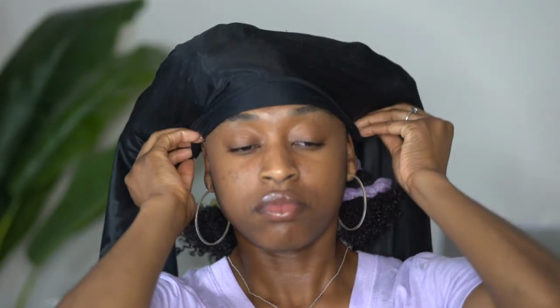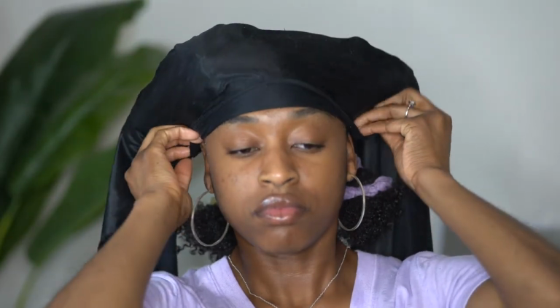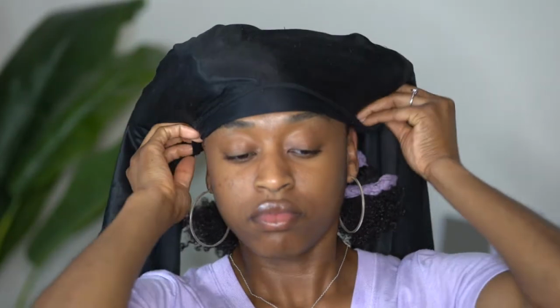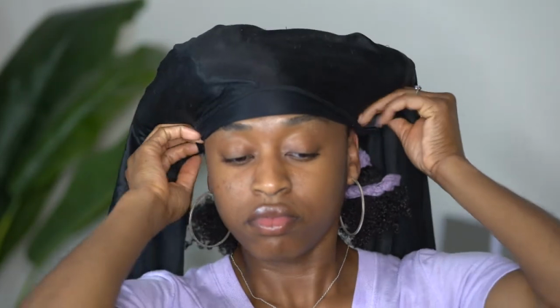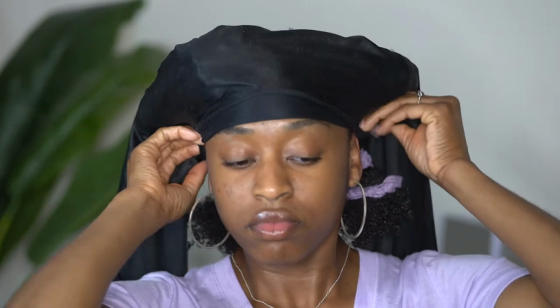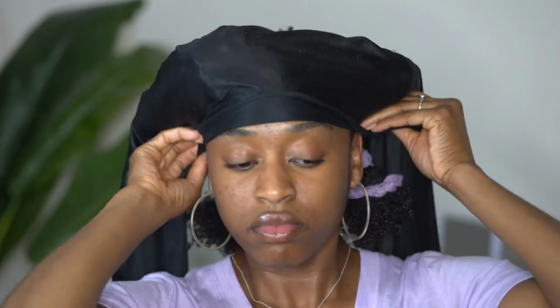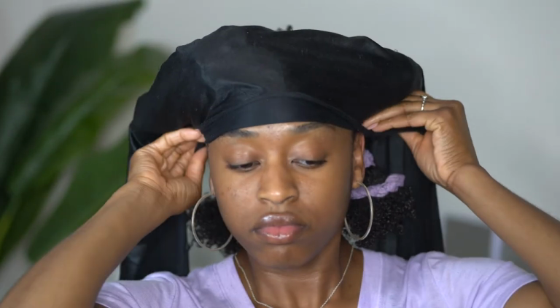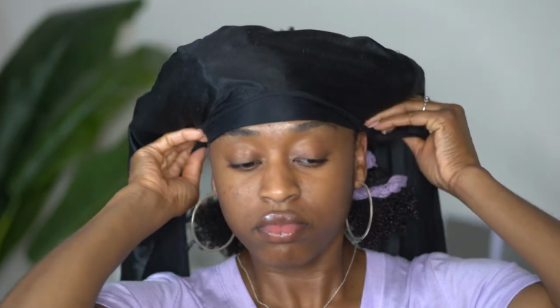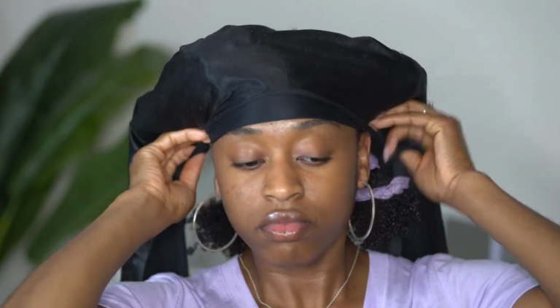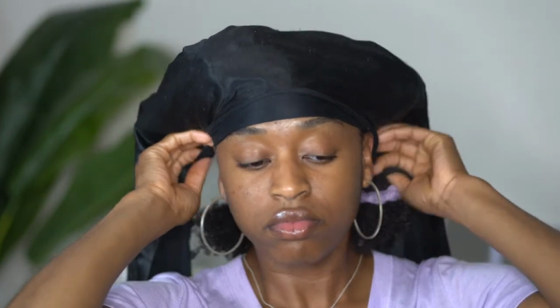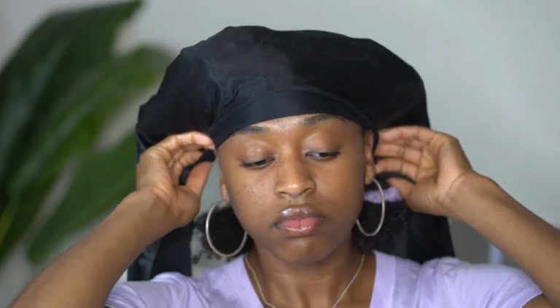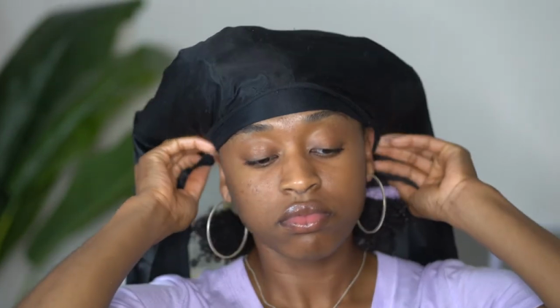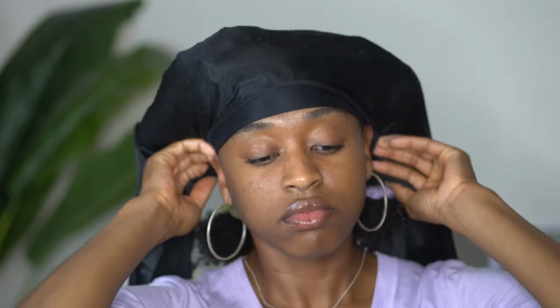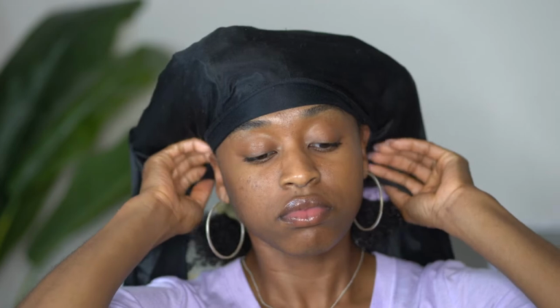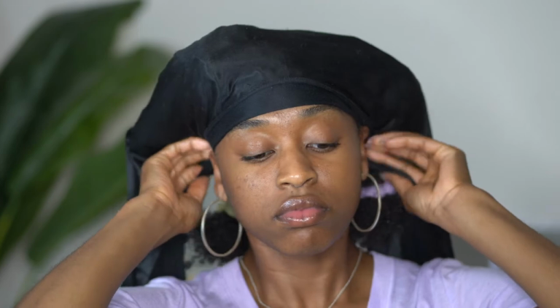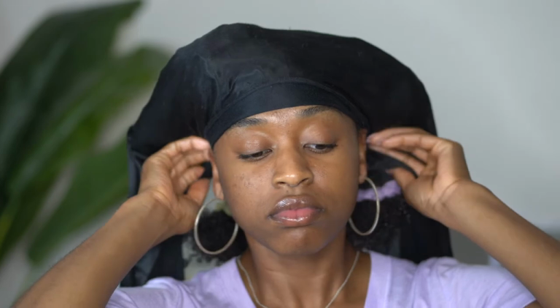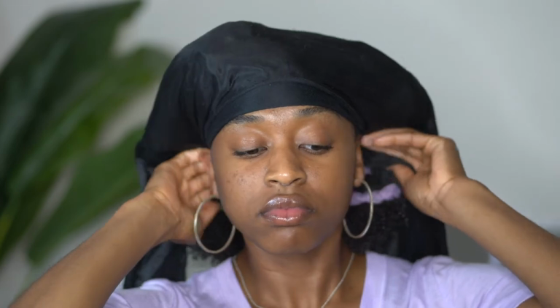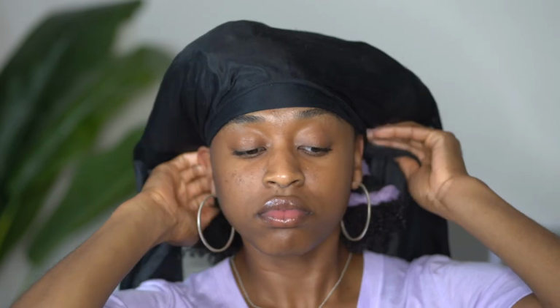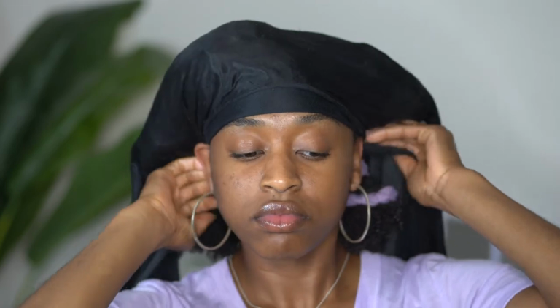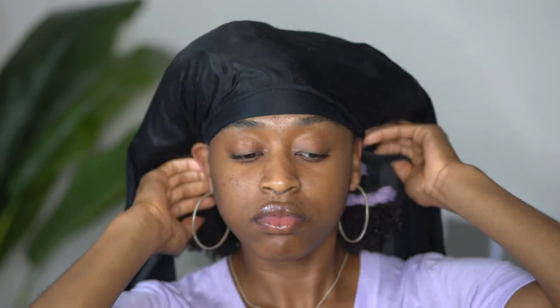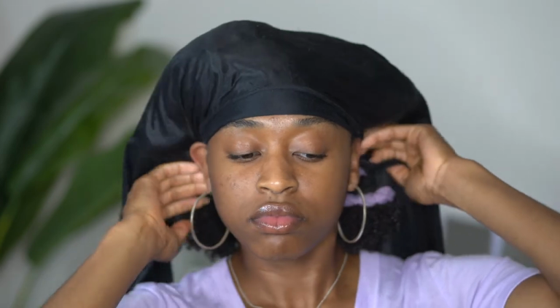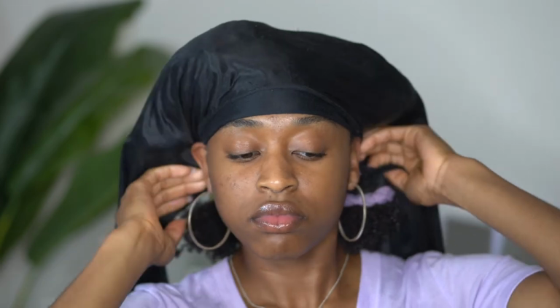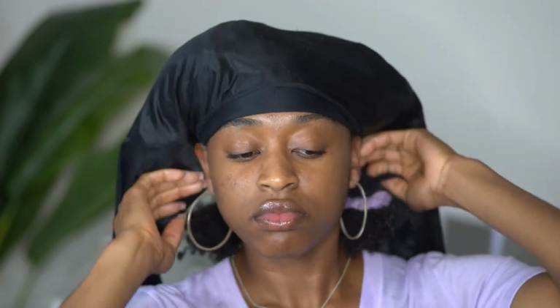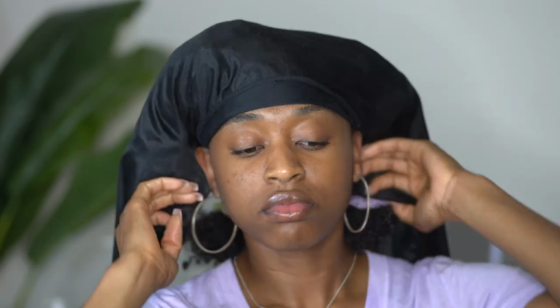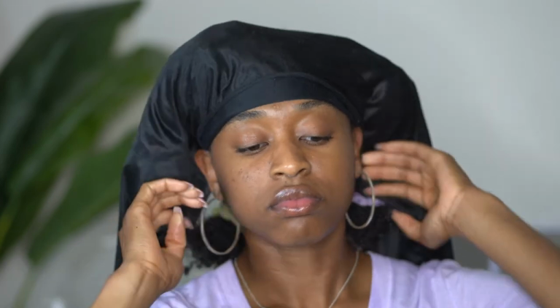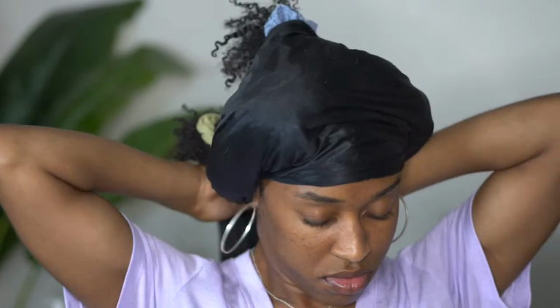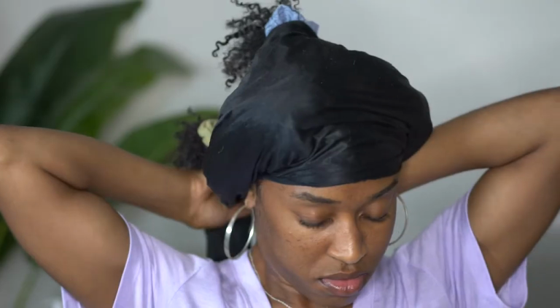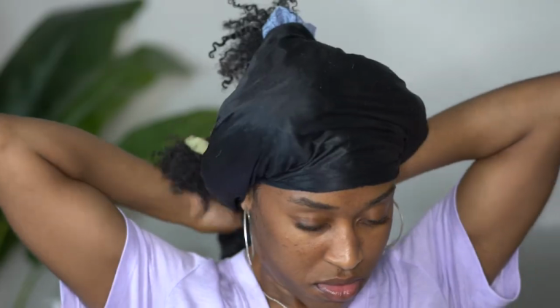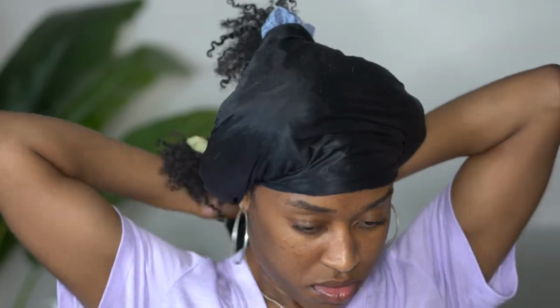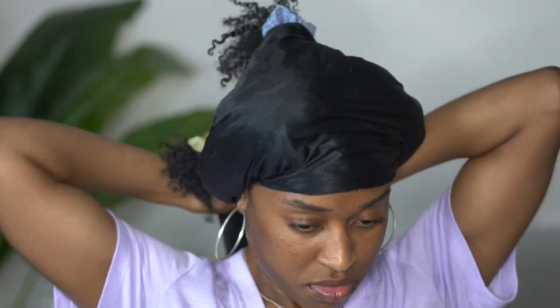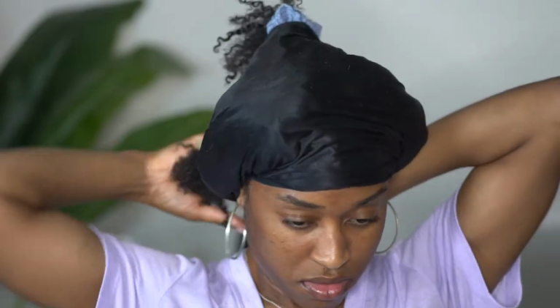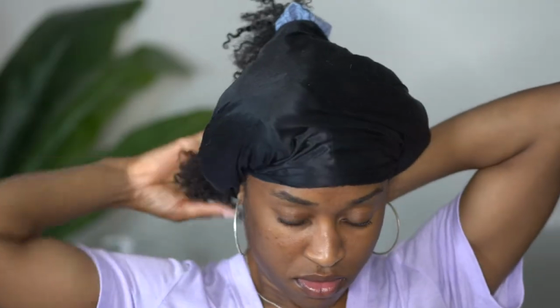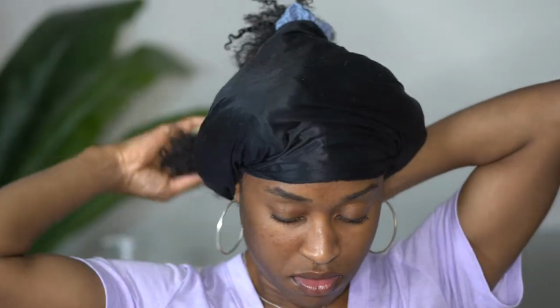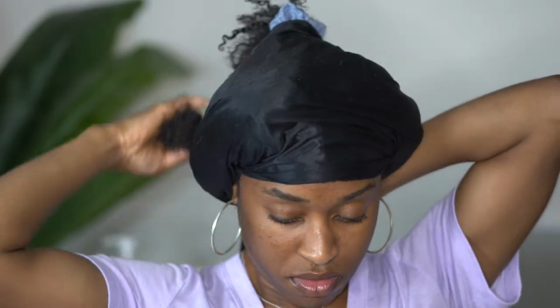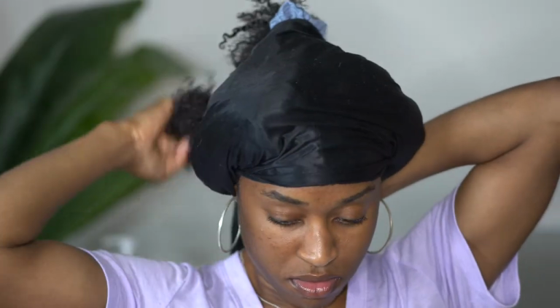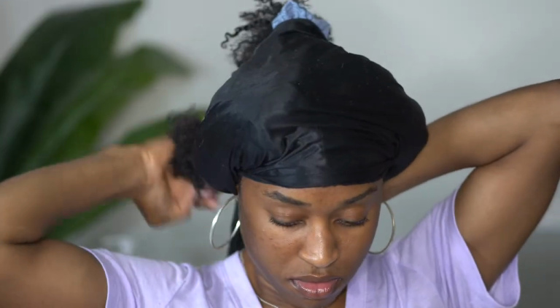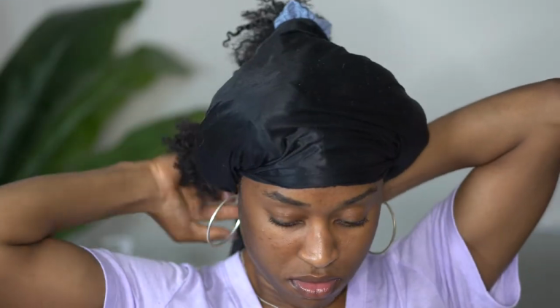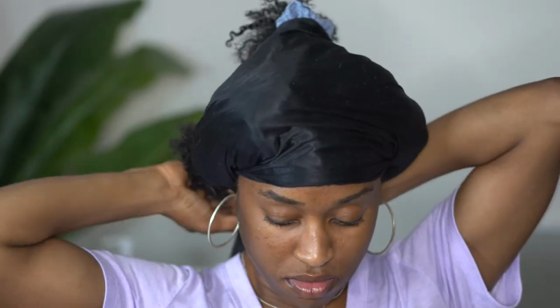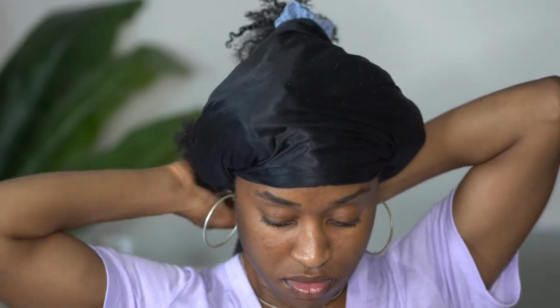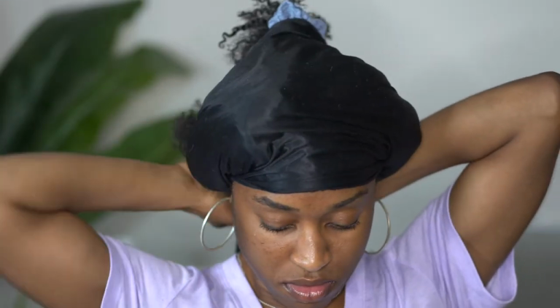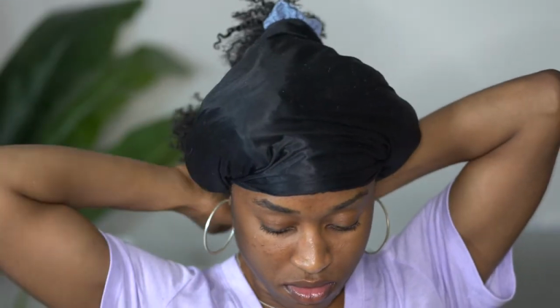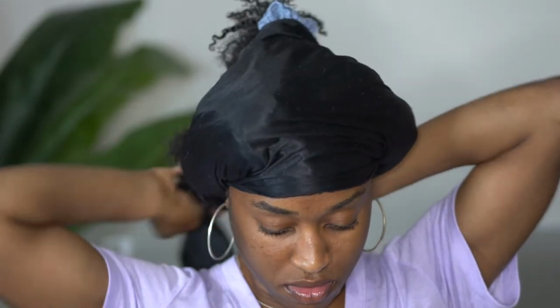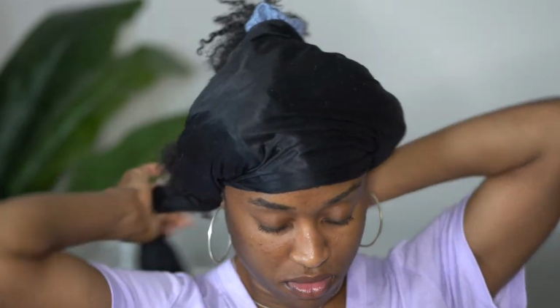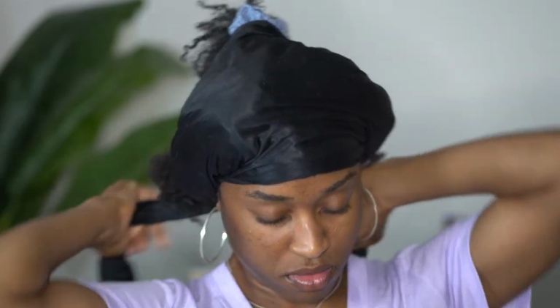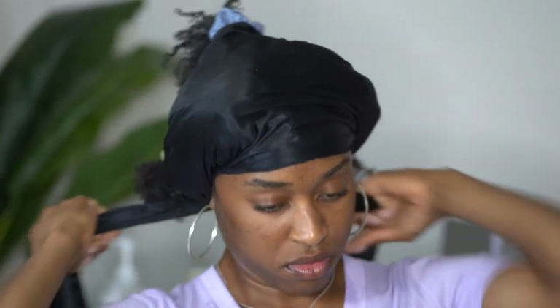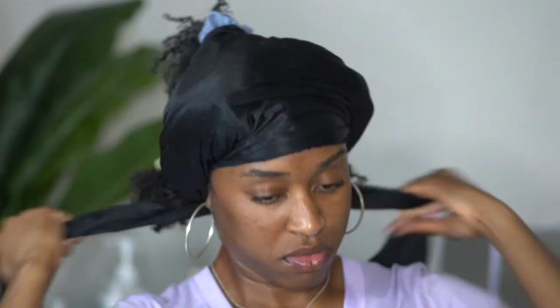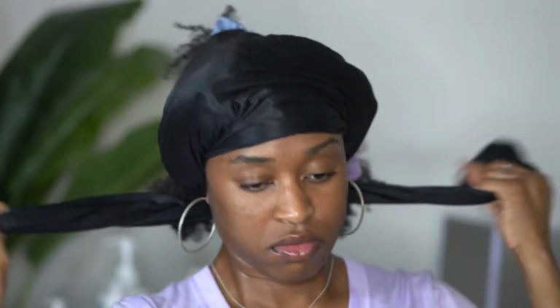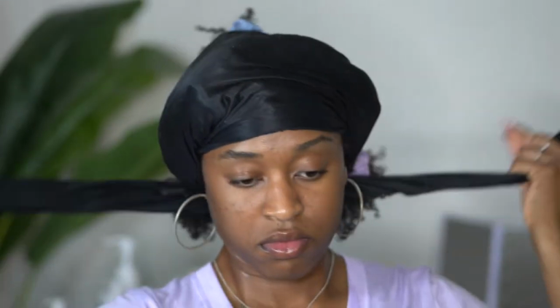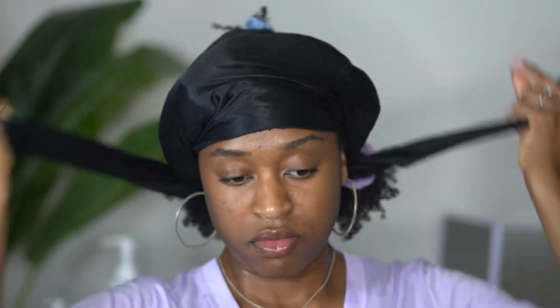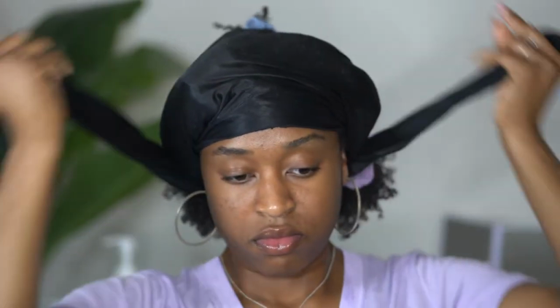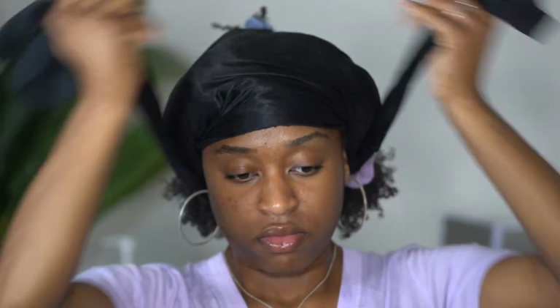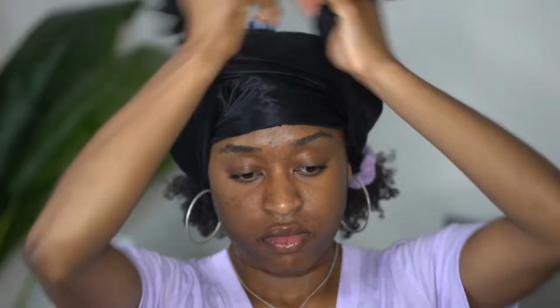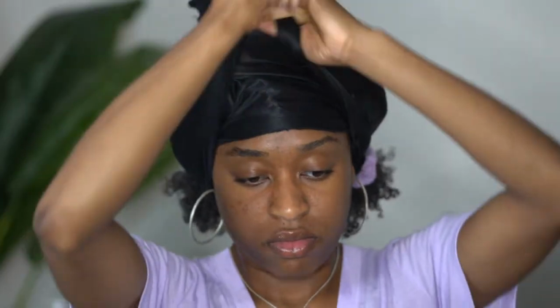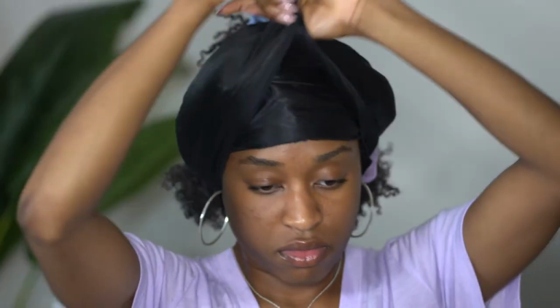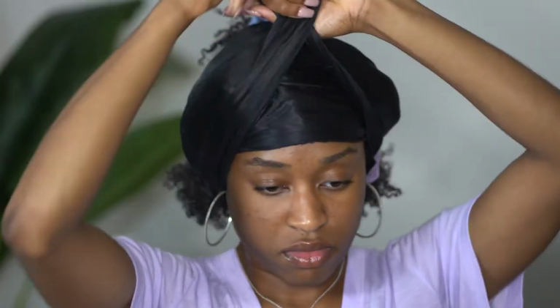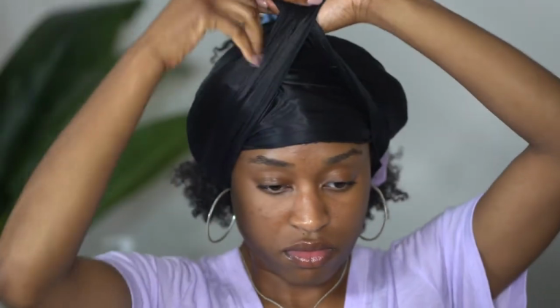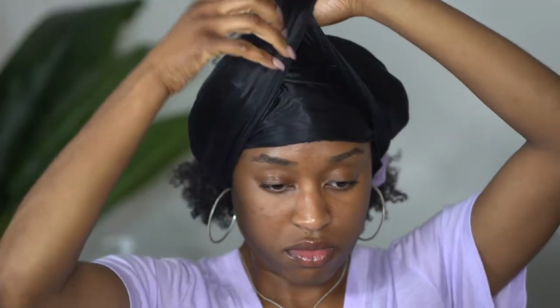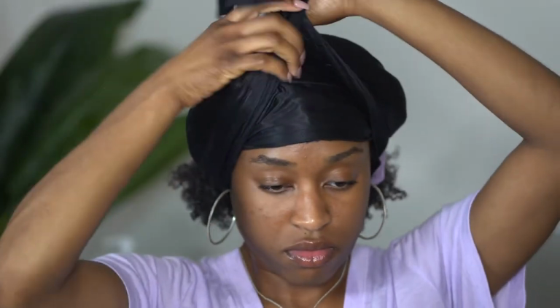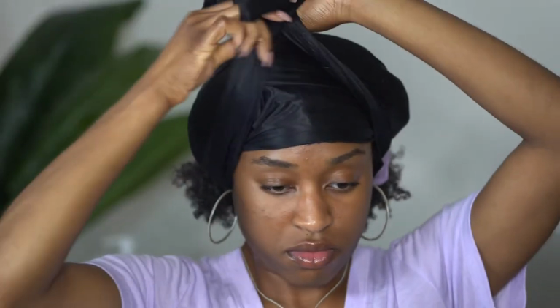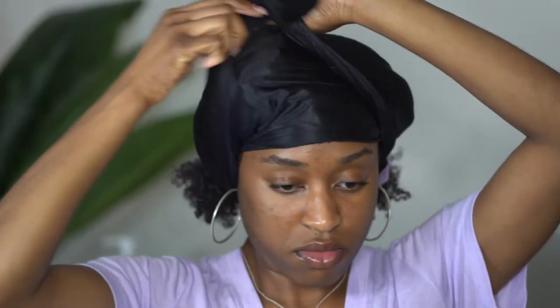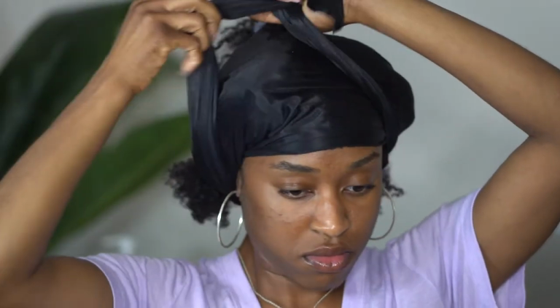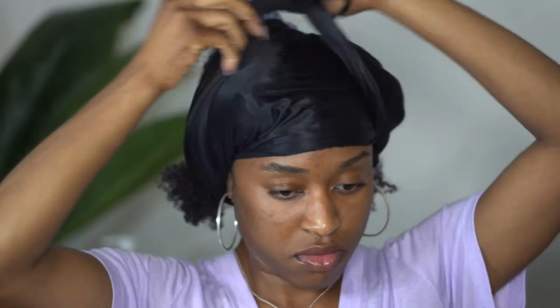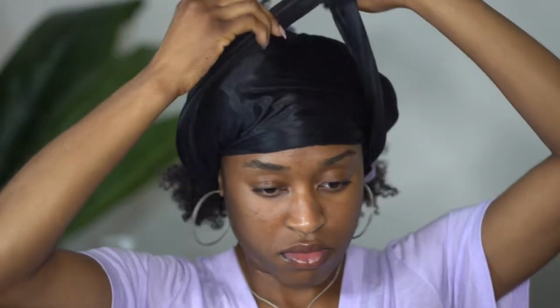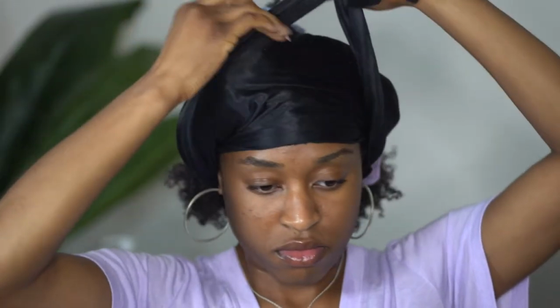I use a scarf to tie around my edges and then put a bonnet right on top to make sure that I can stay secure overnight.